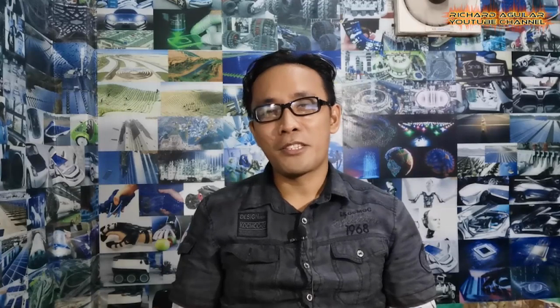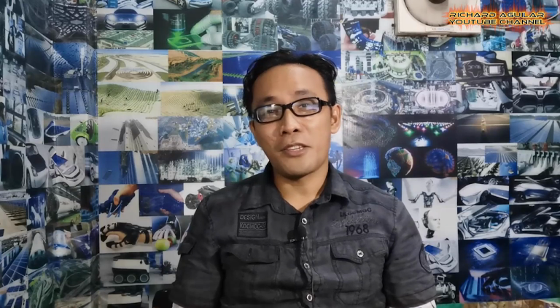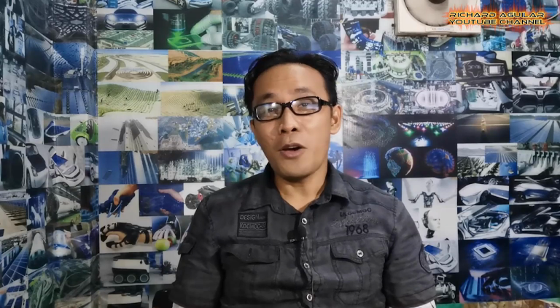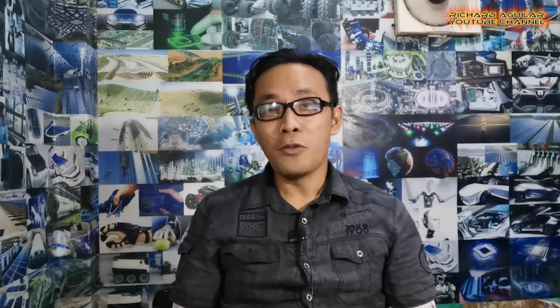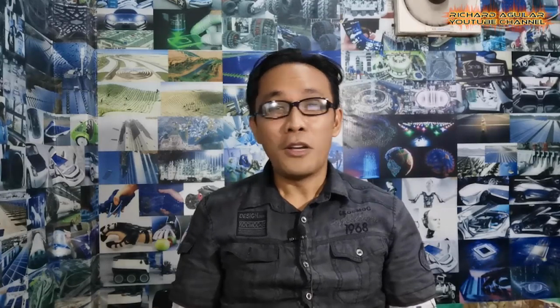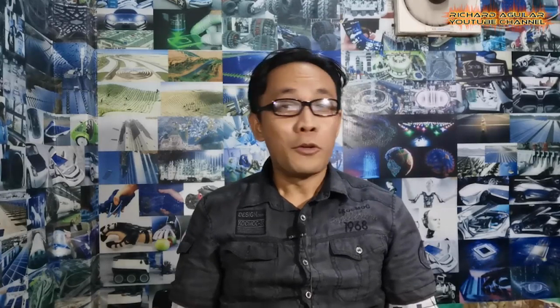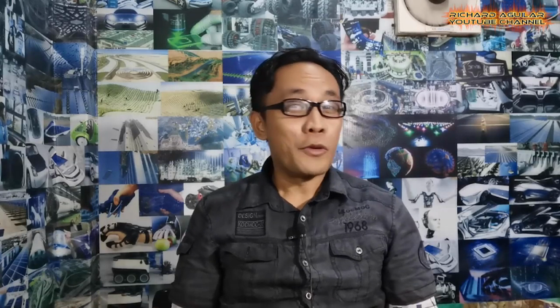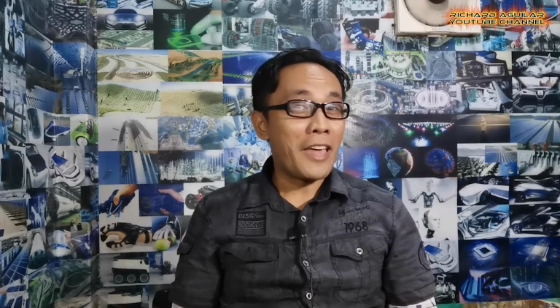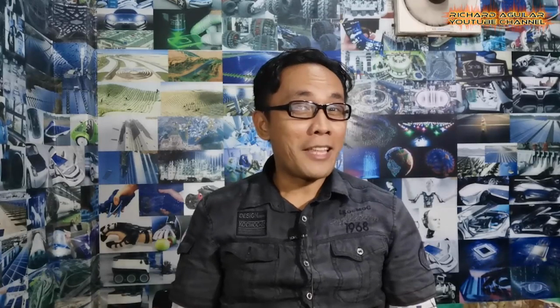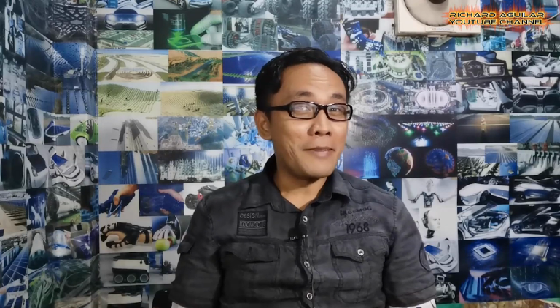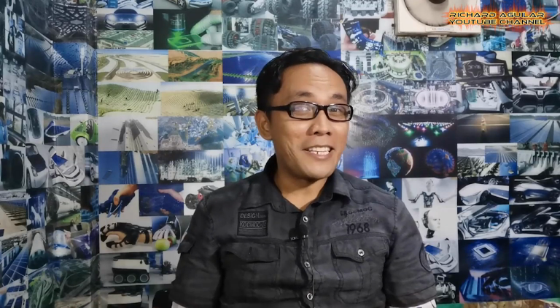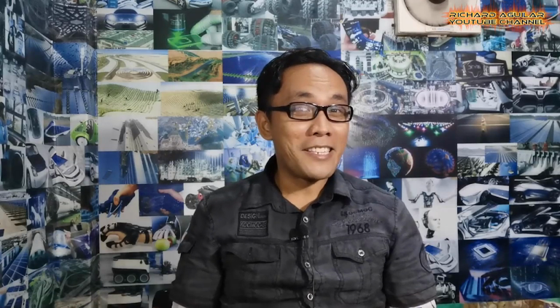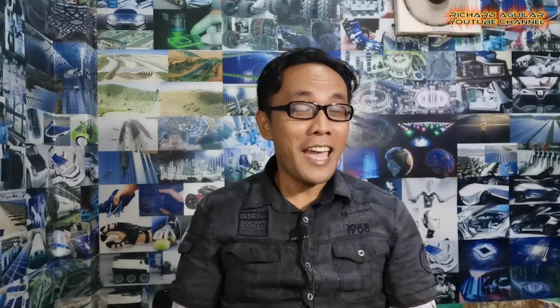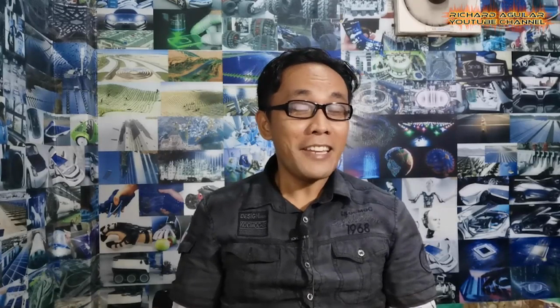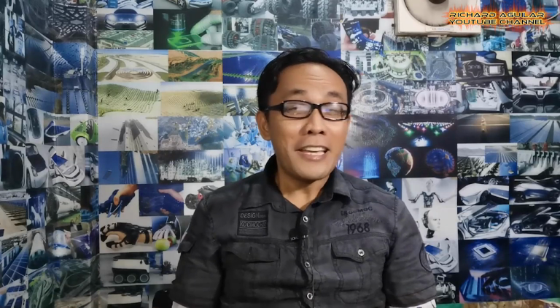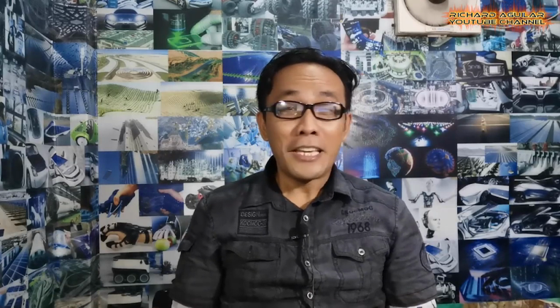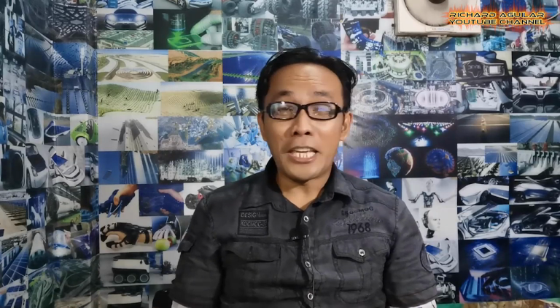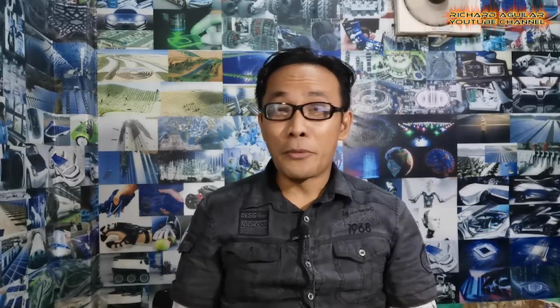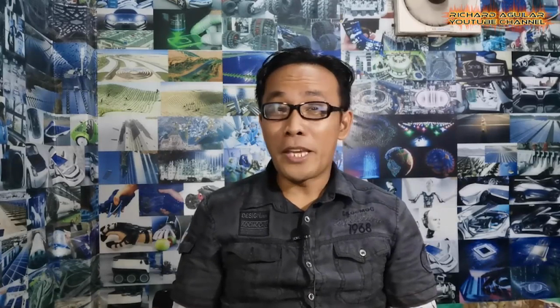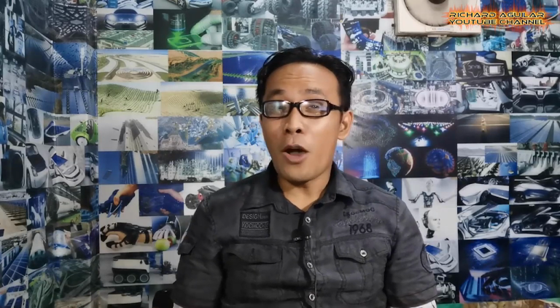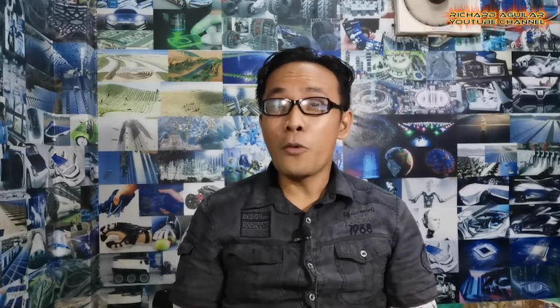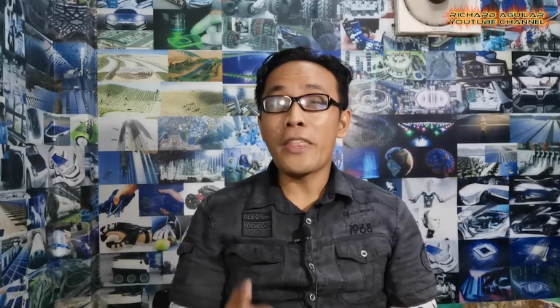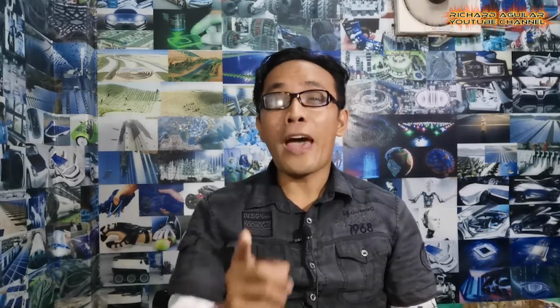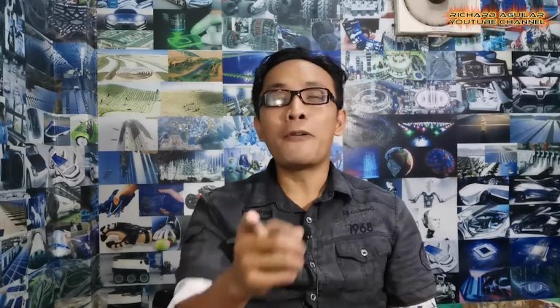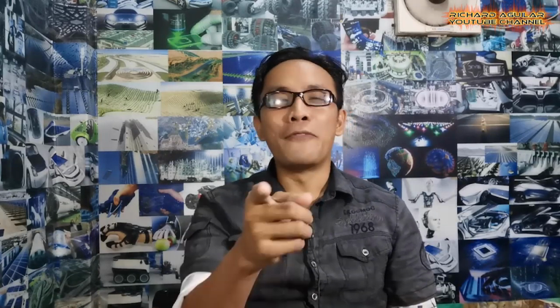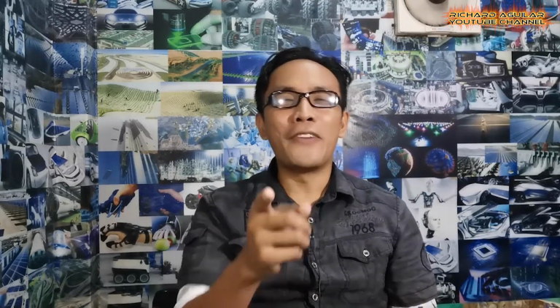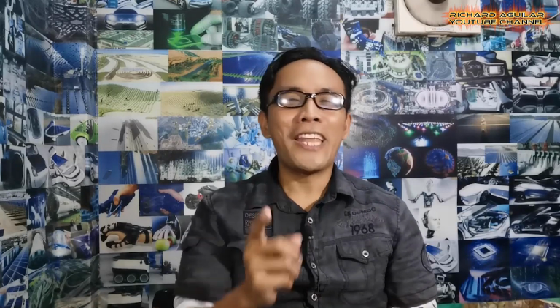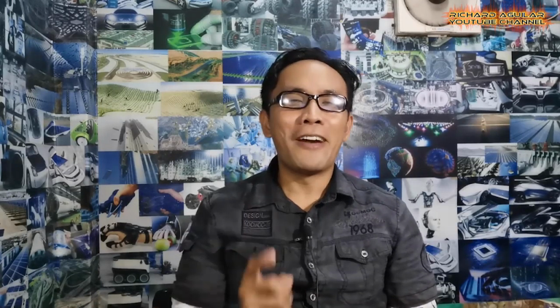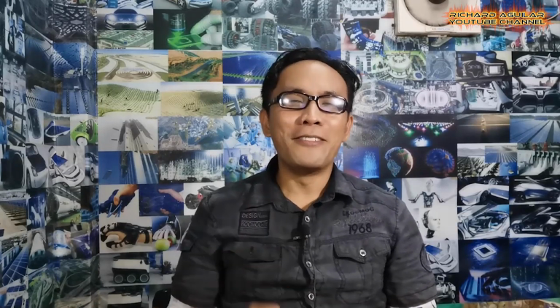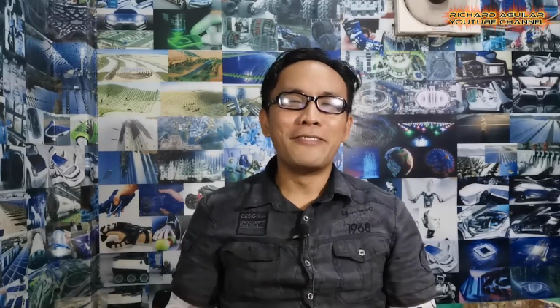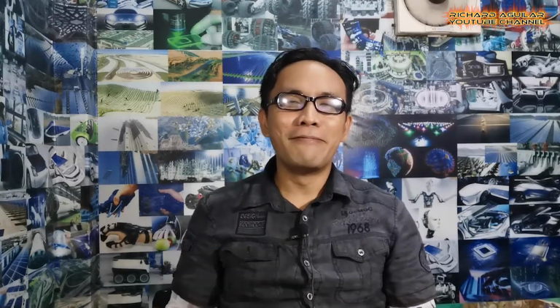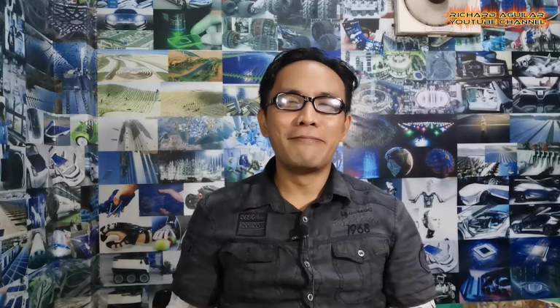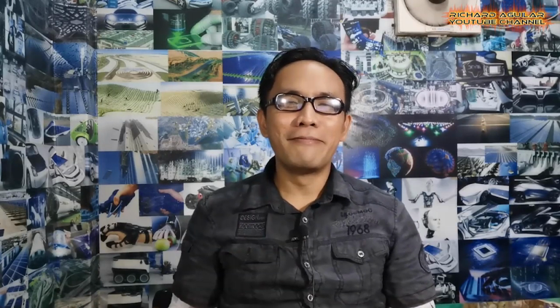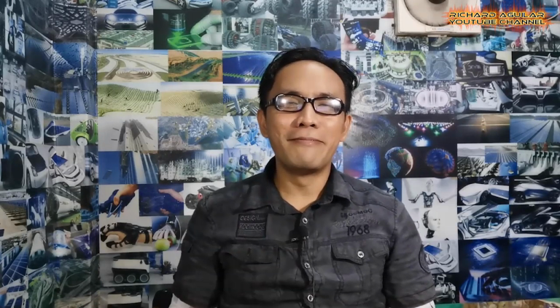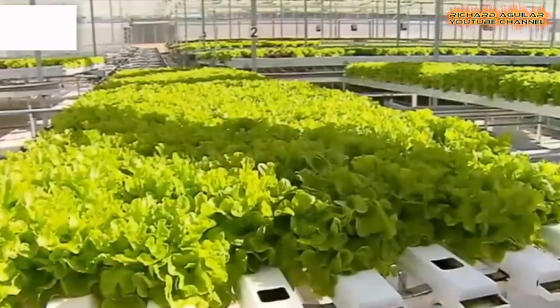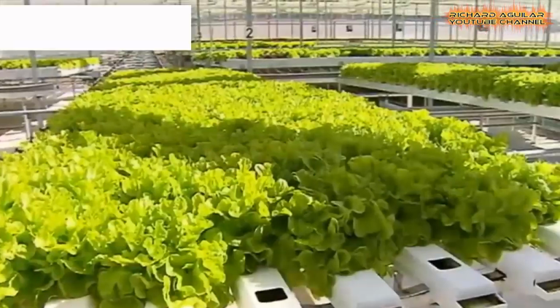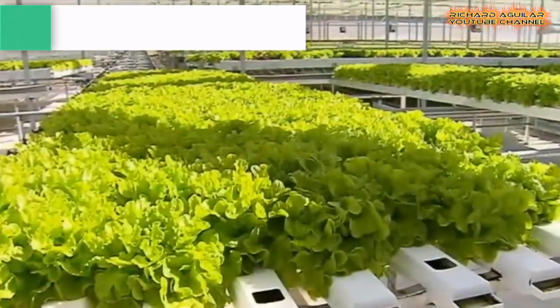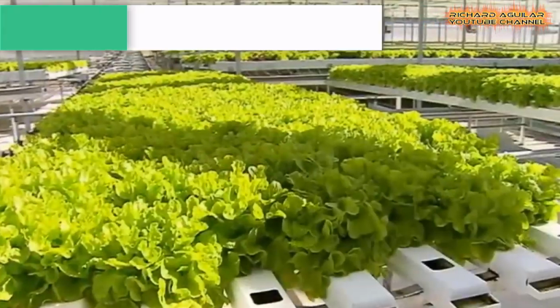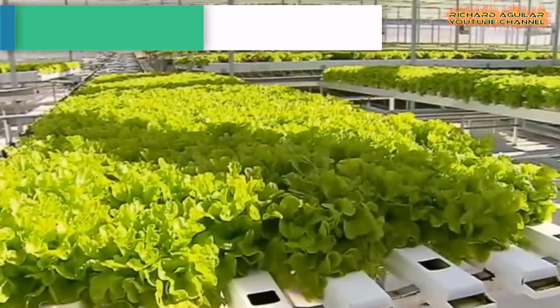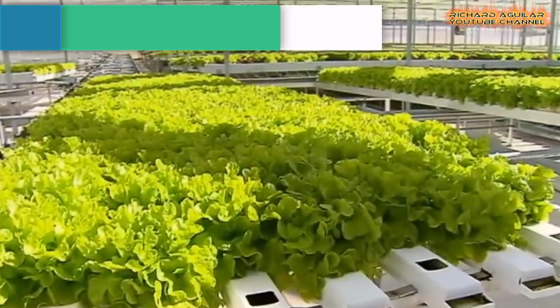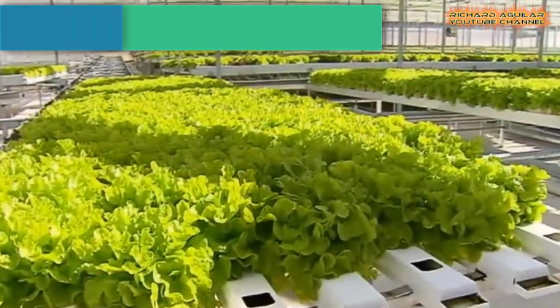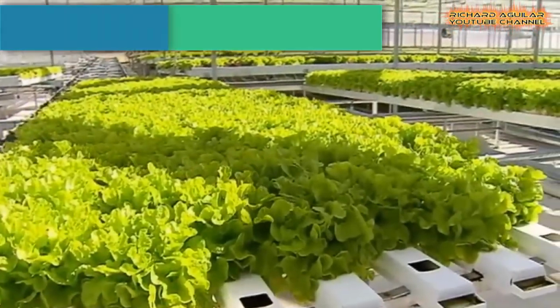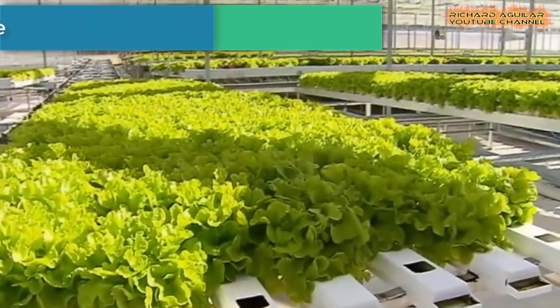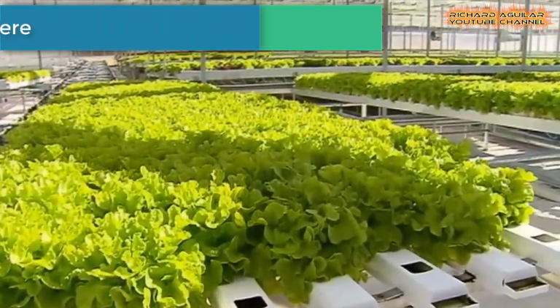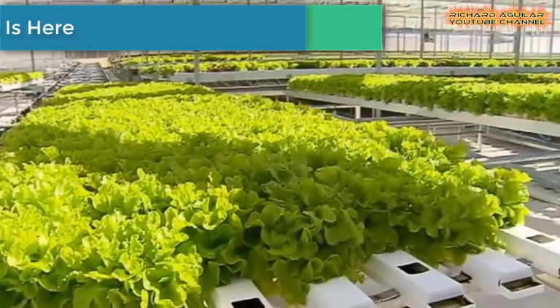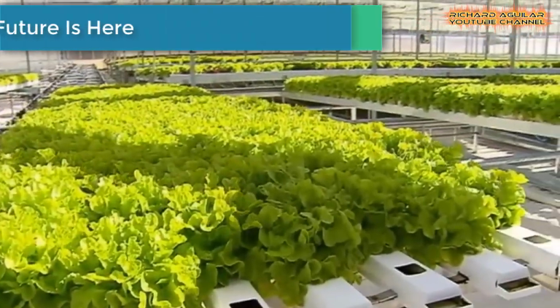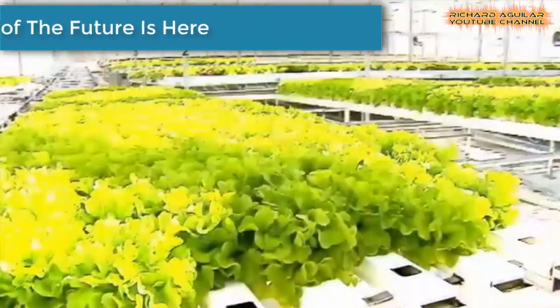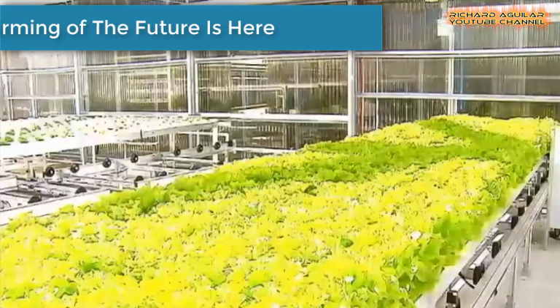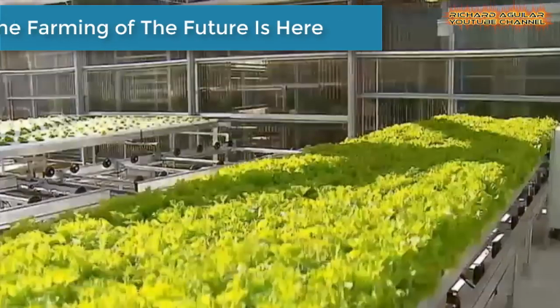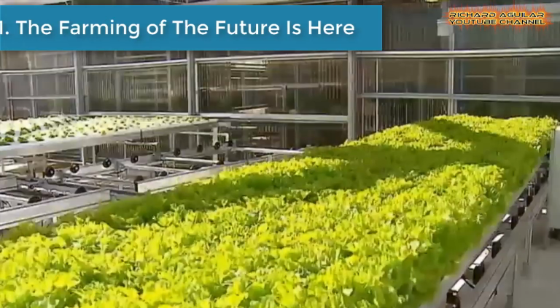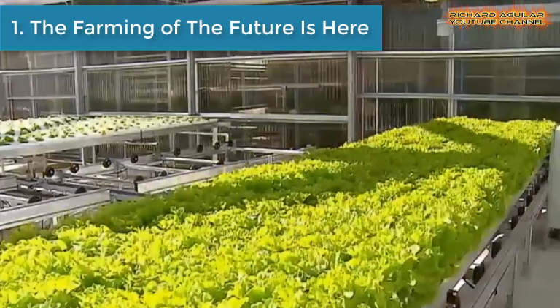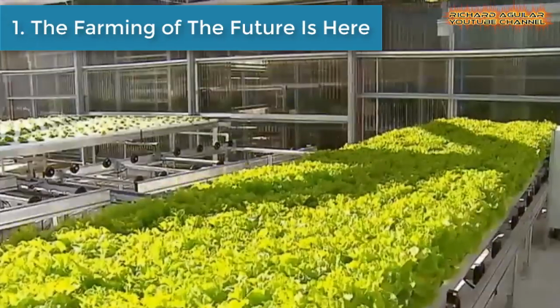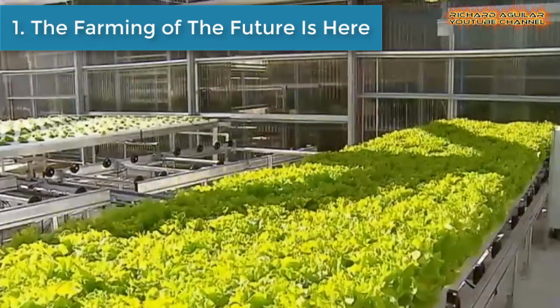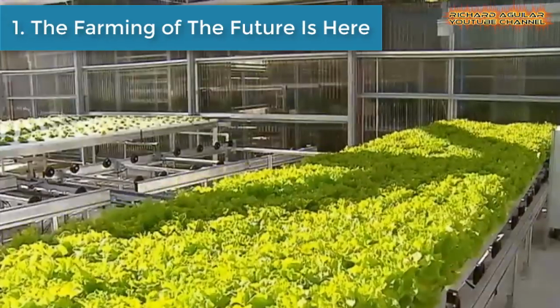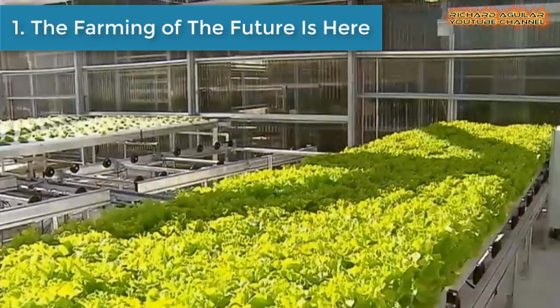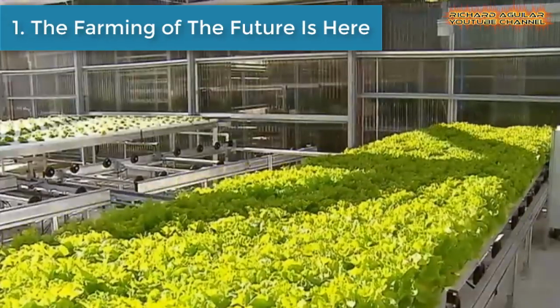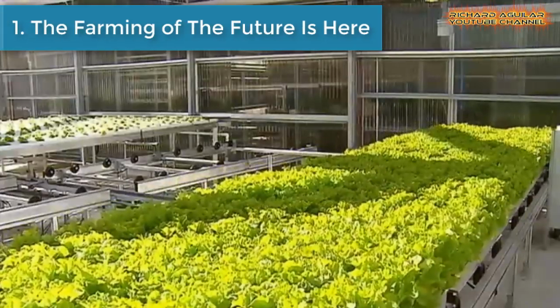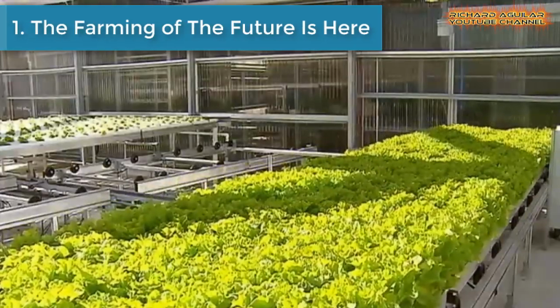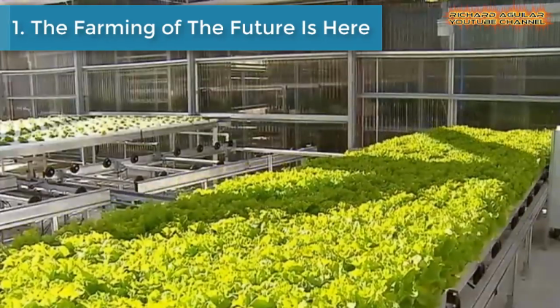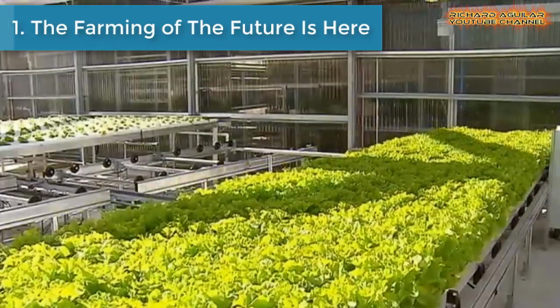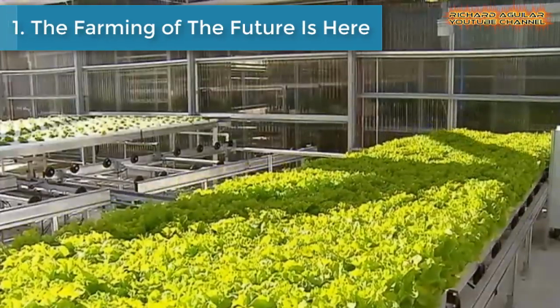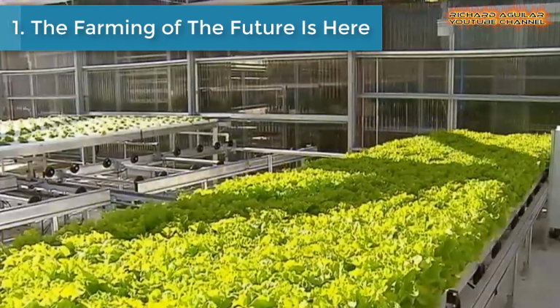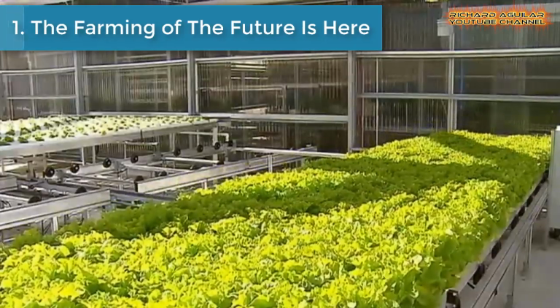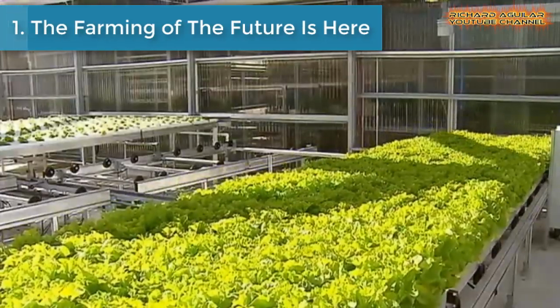So, with that being said, here we go with our video. Number one is the farming of the future is here.